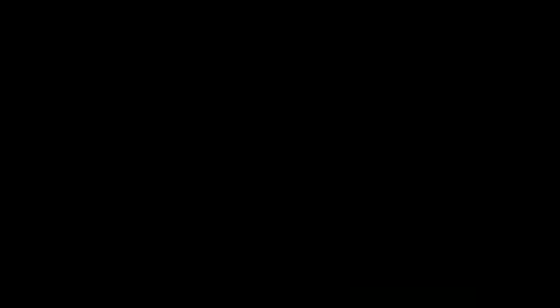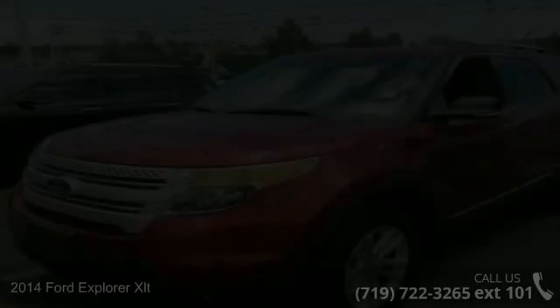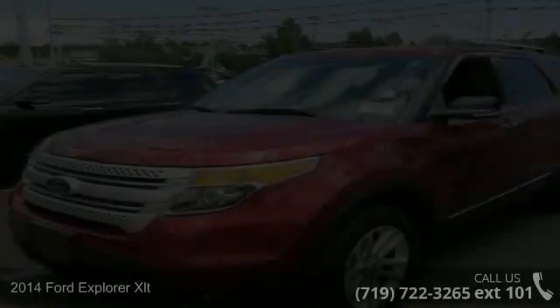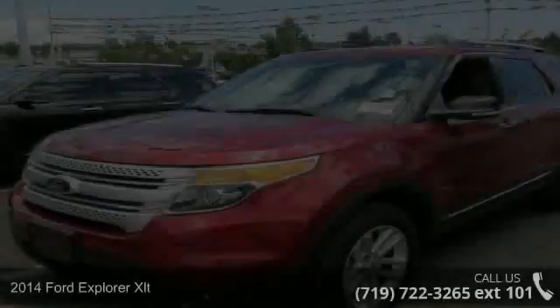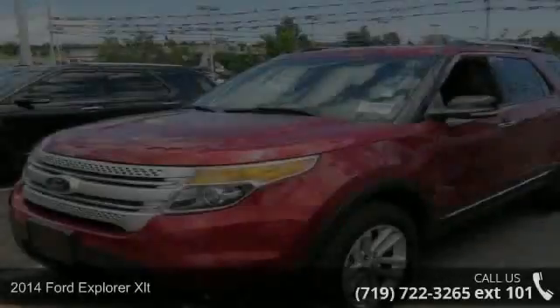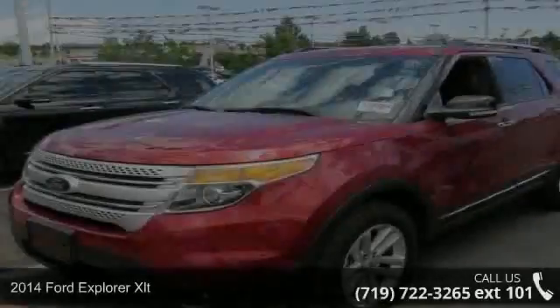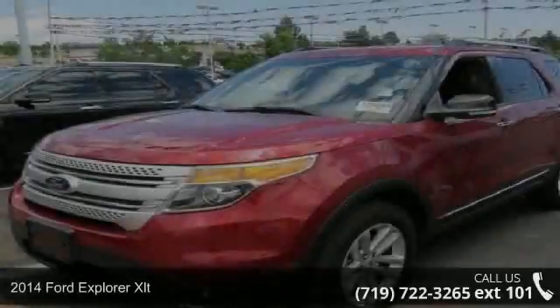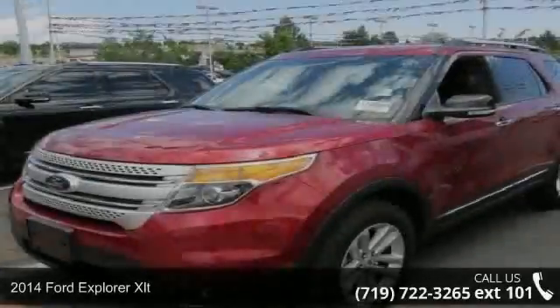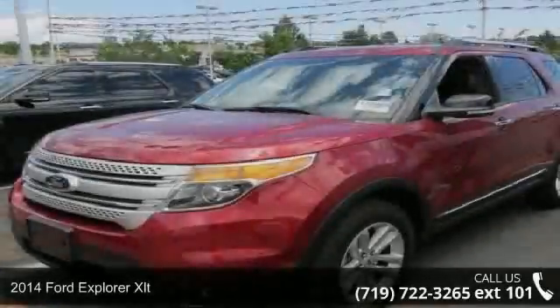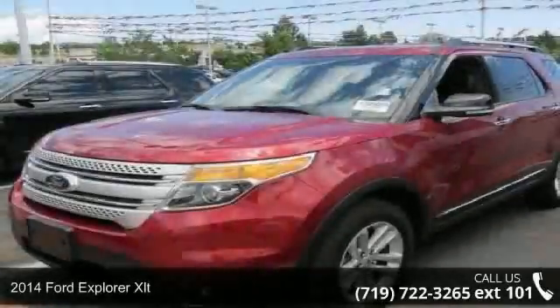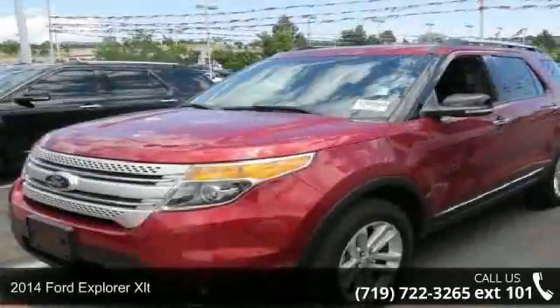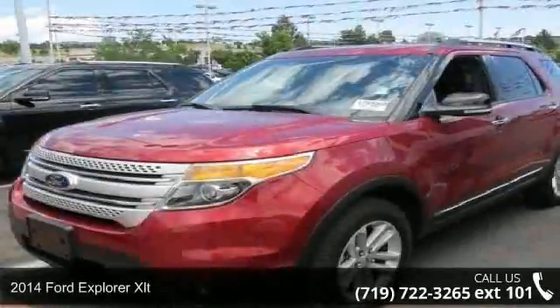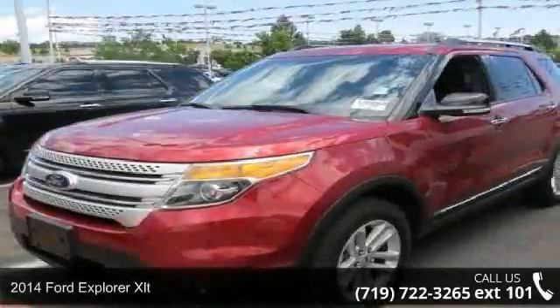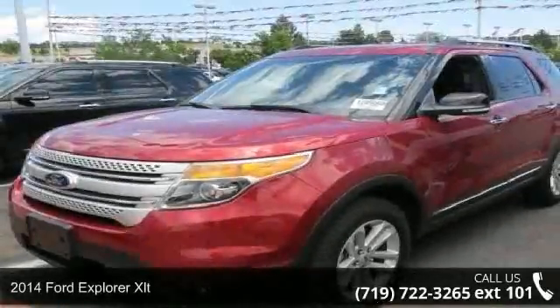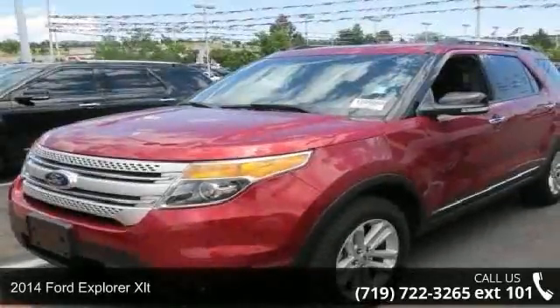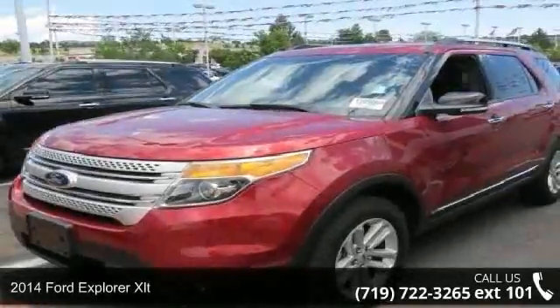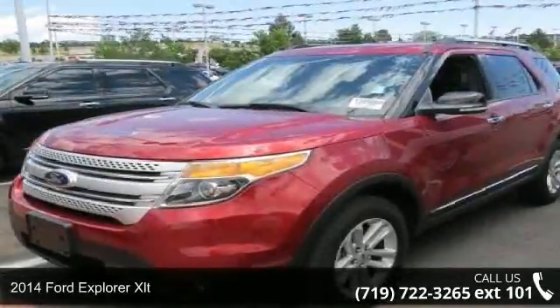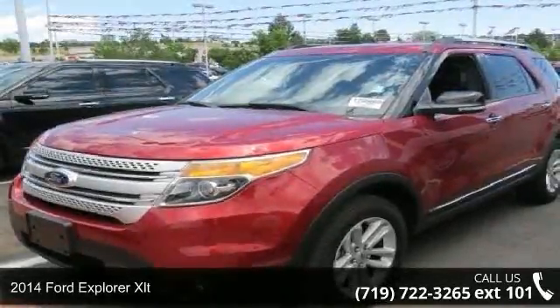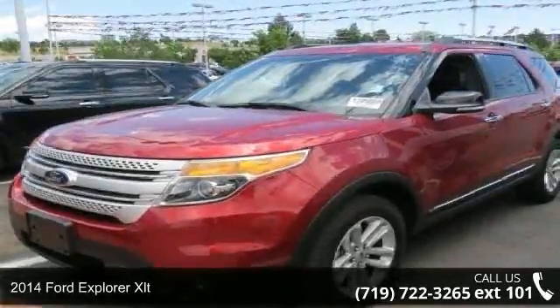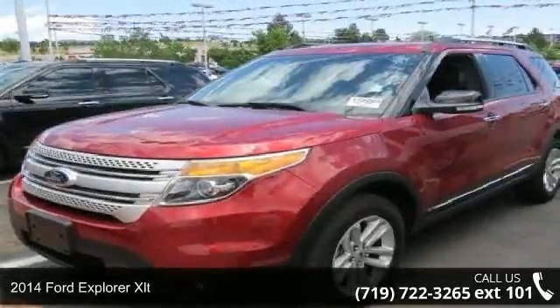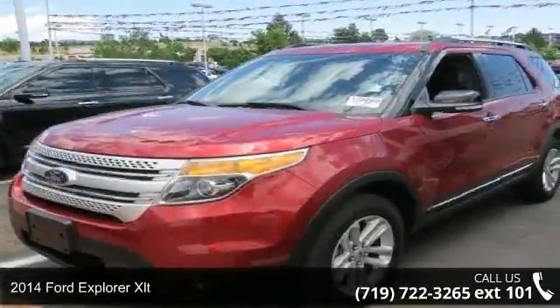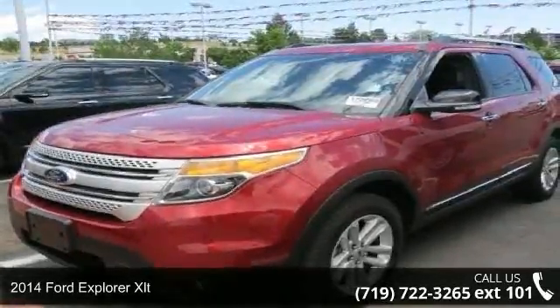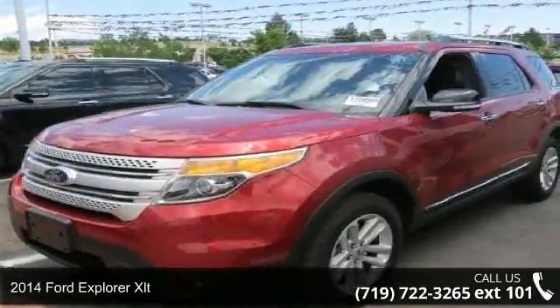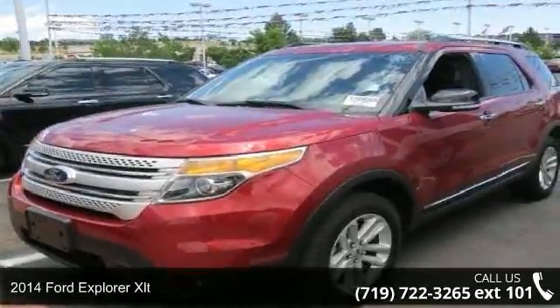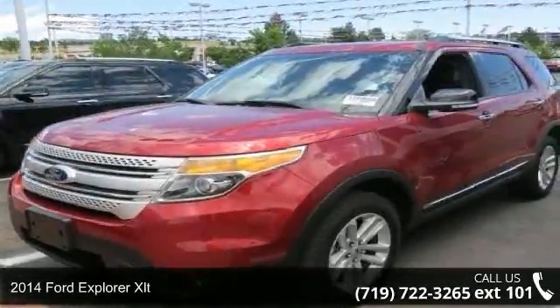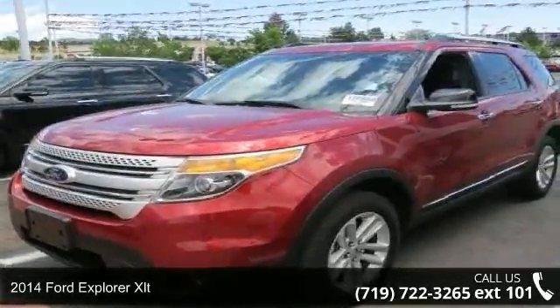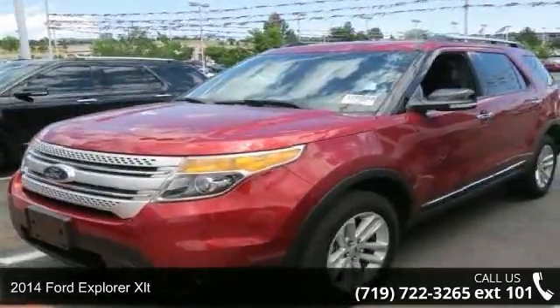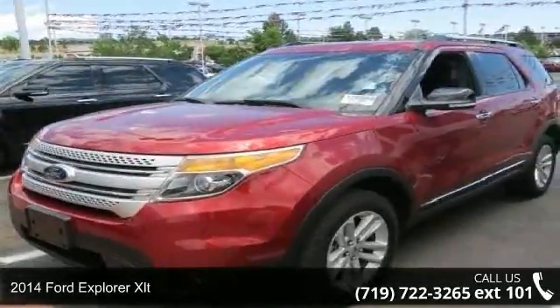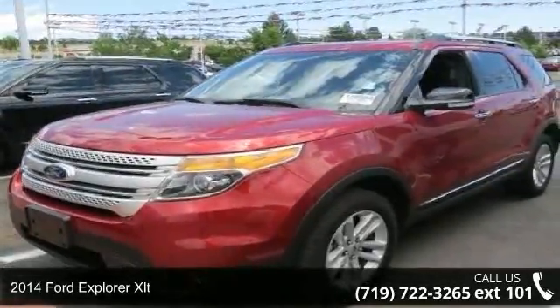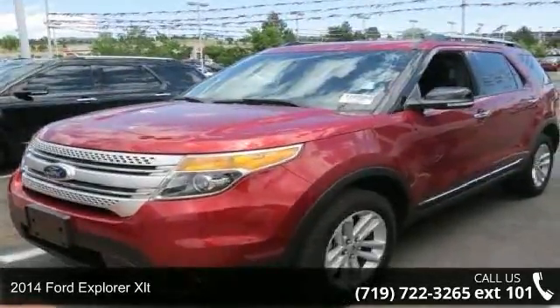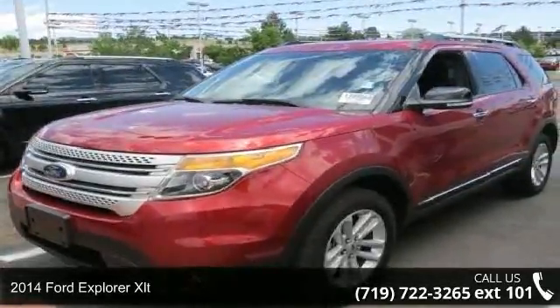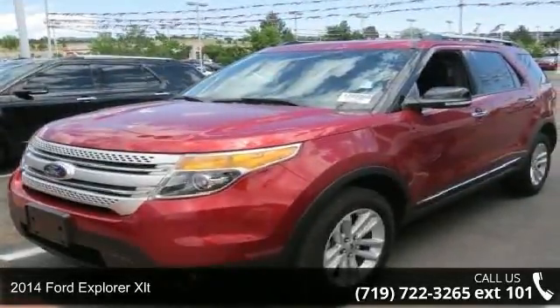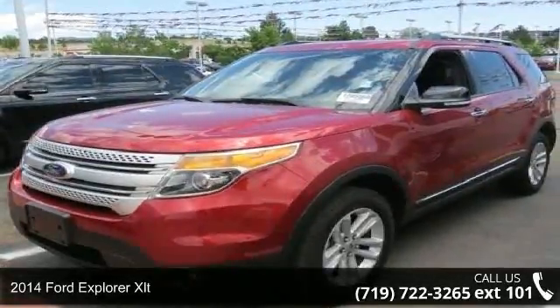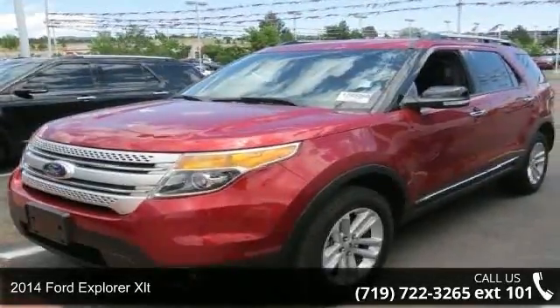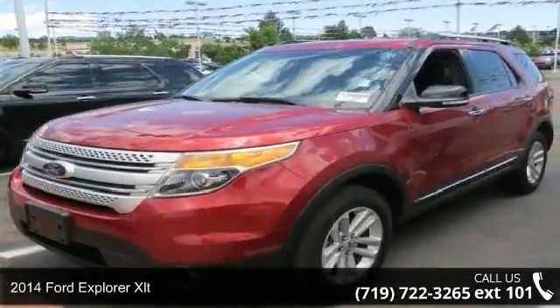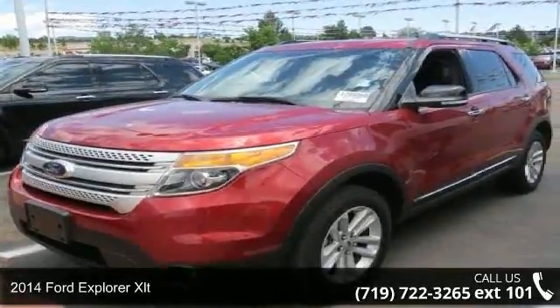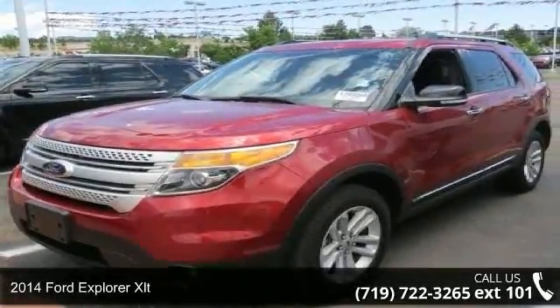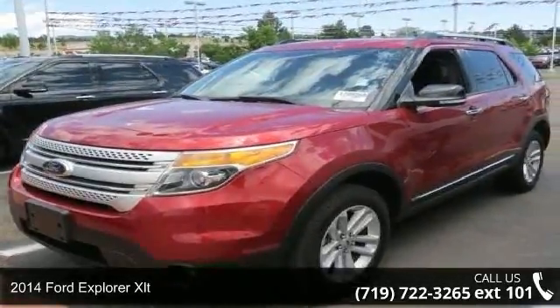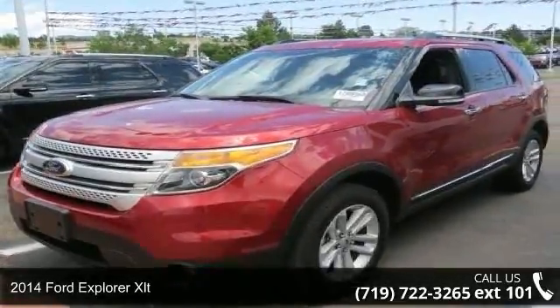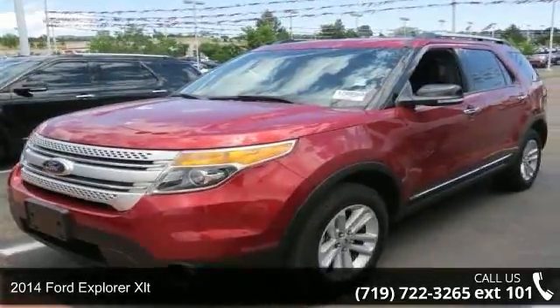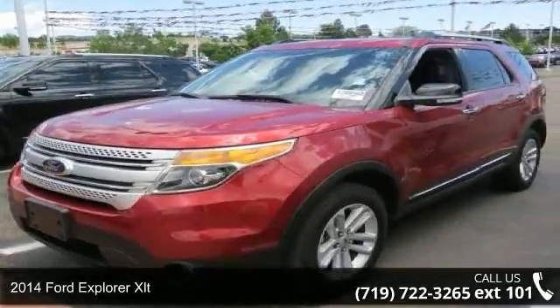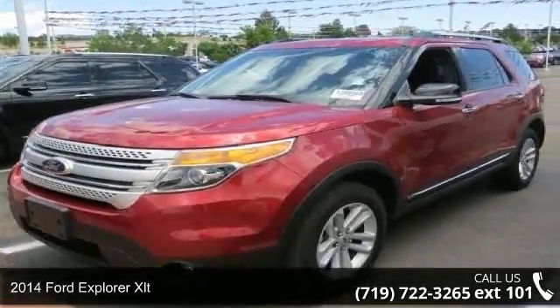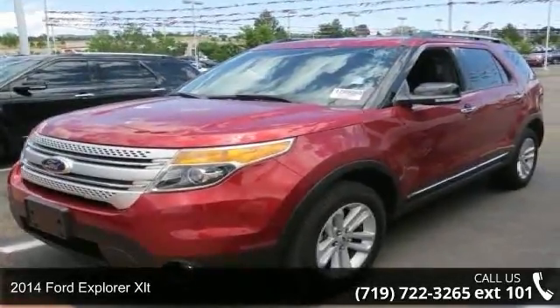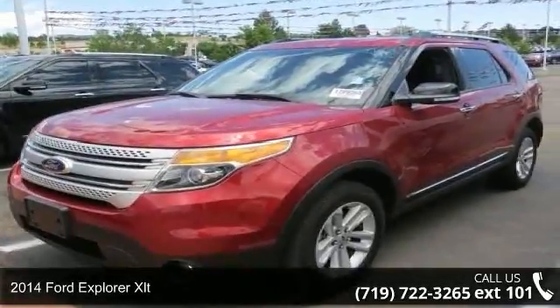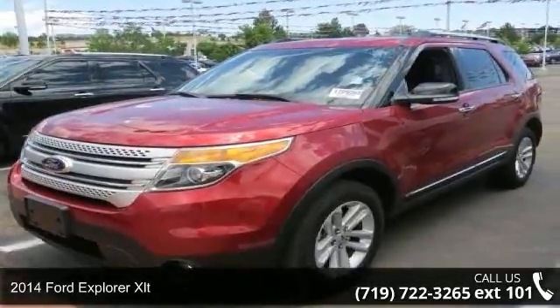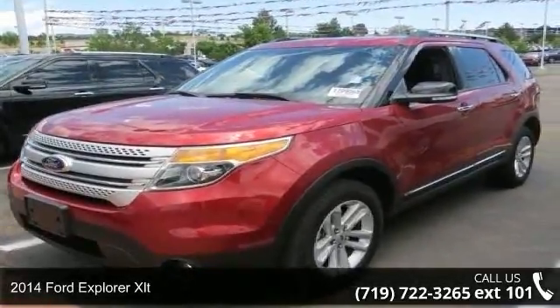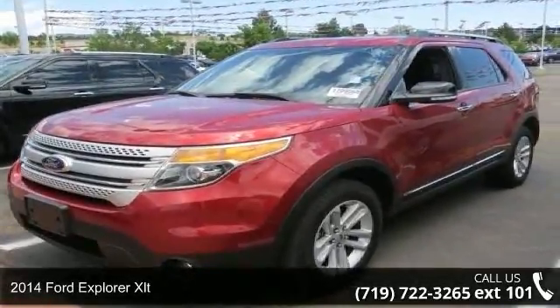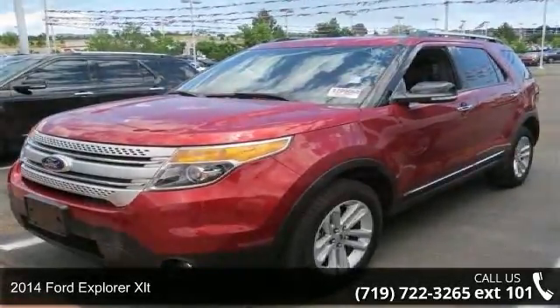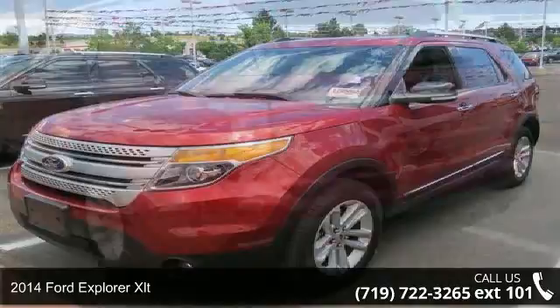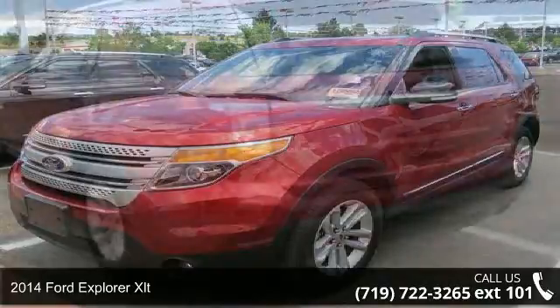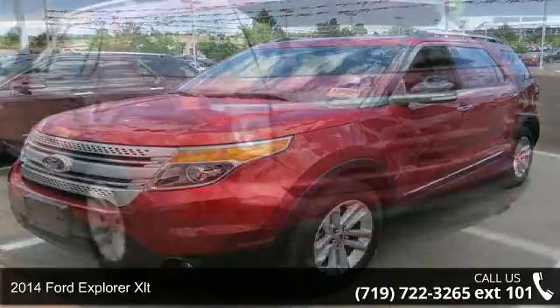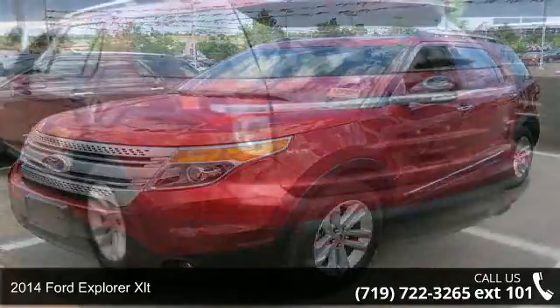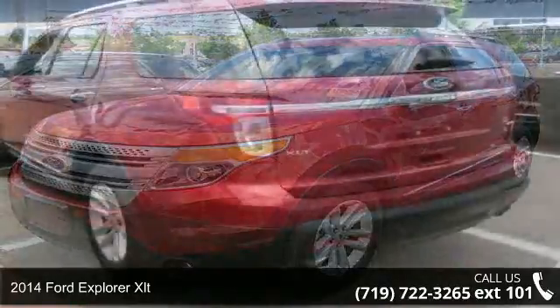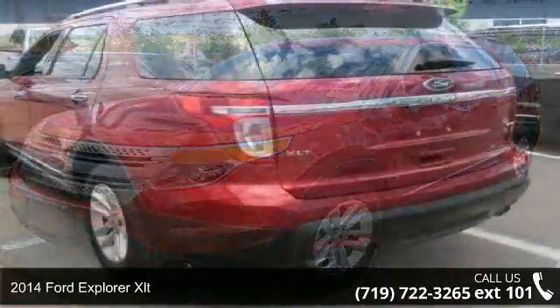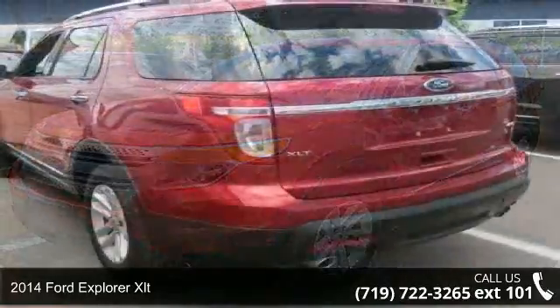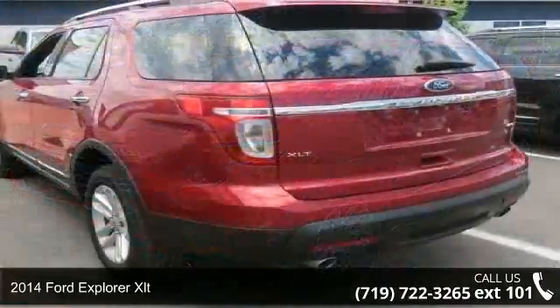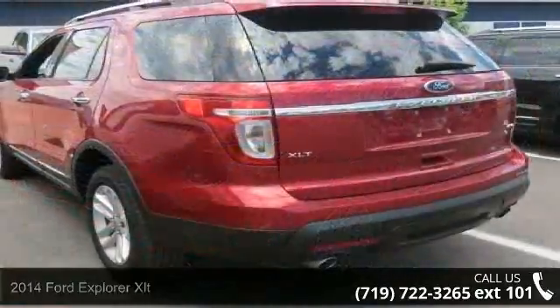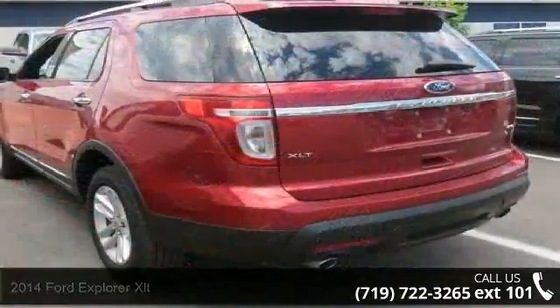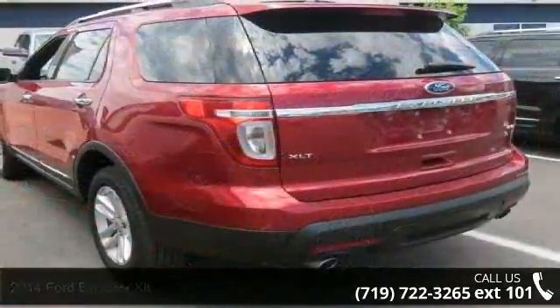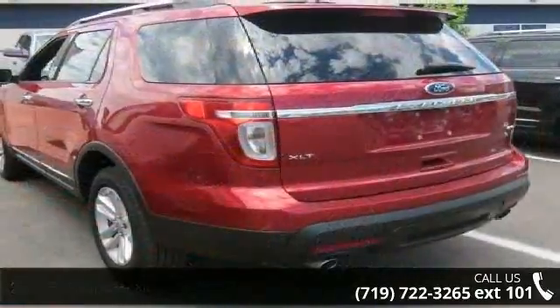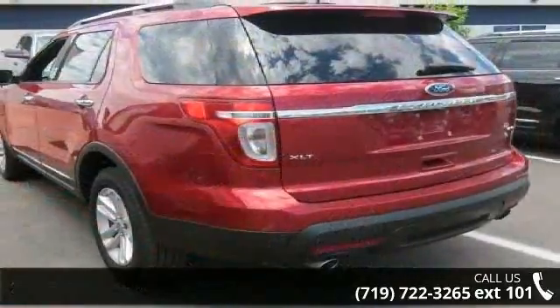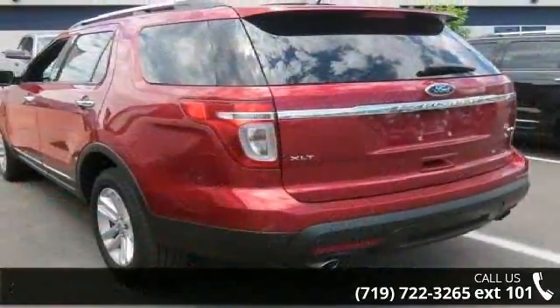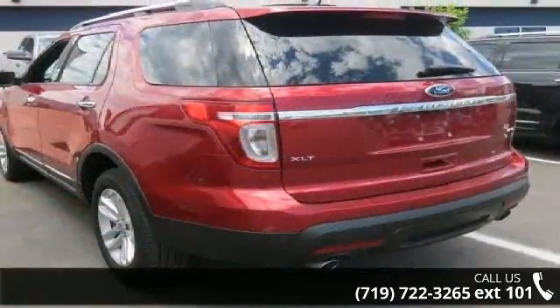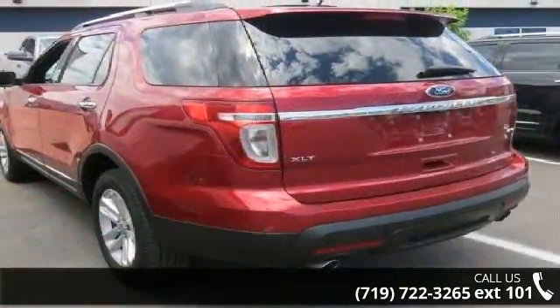Imagine yourself in this 2014 Ford Explorer XLT. This may be the set of wheels you've been looking for.